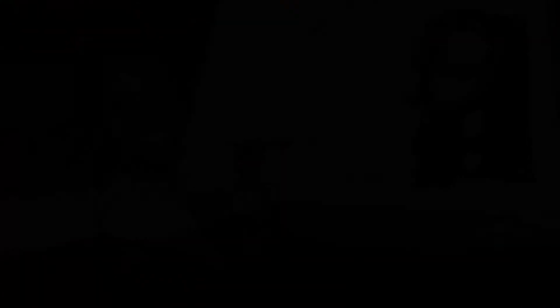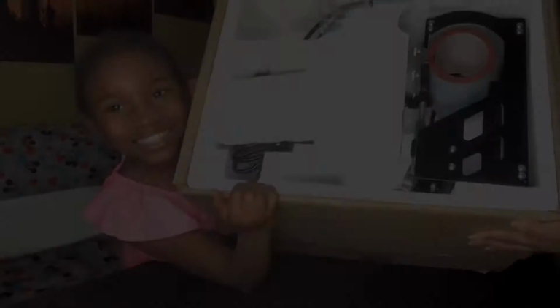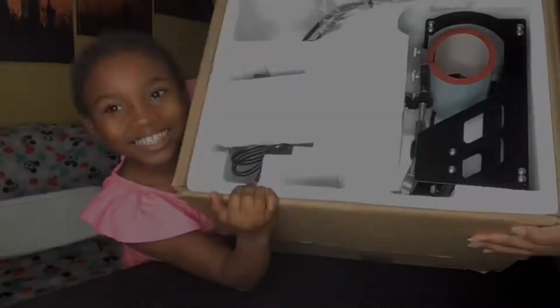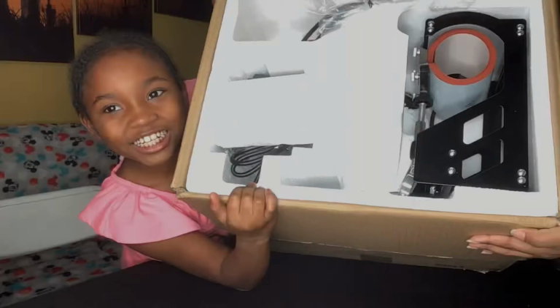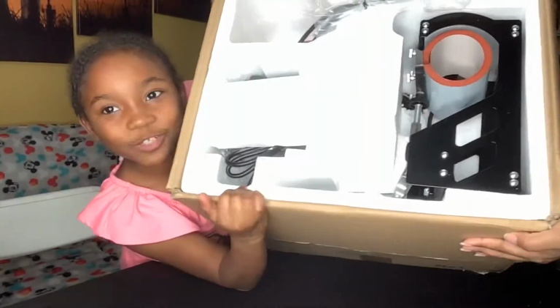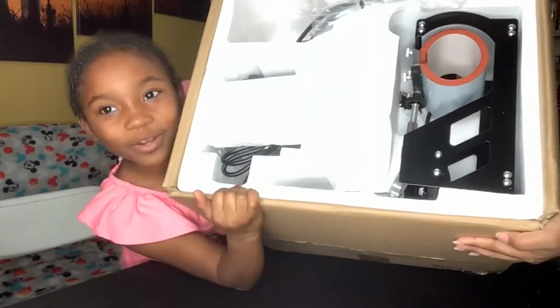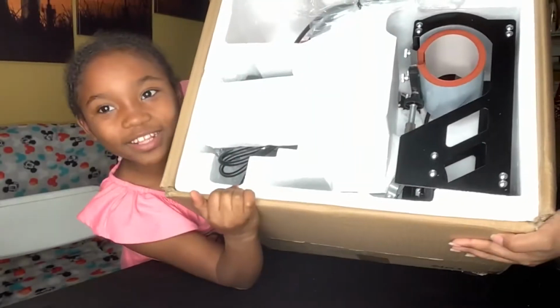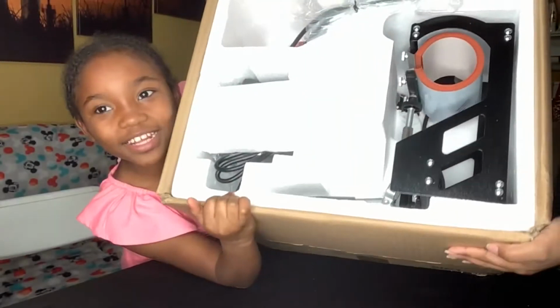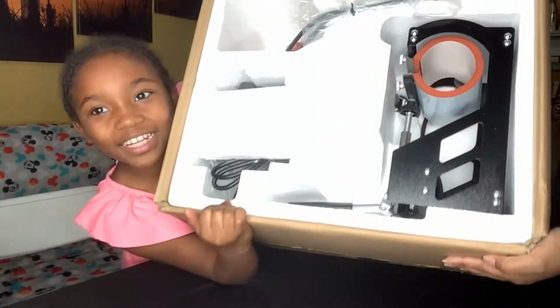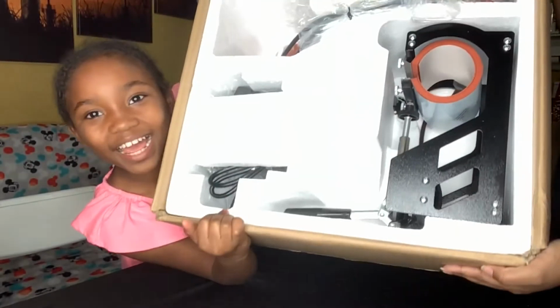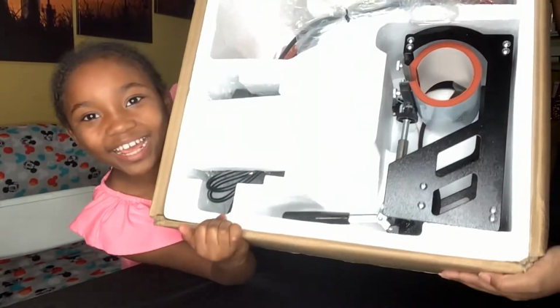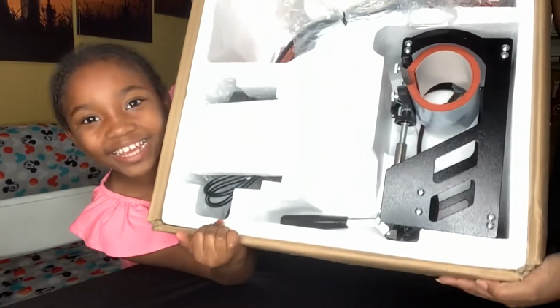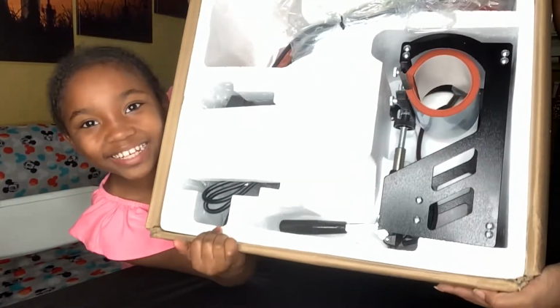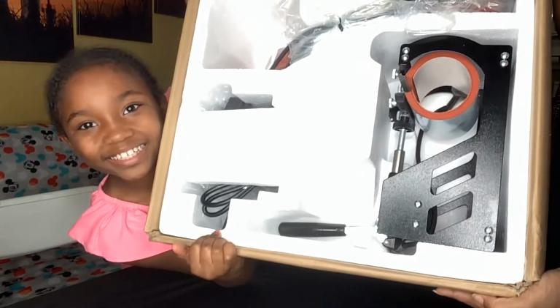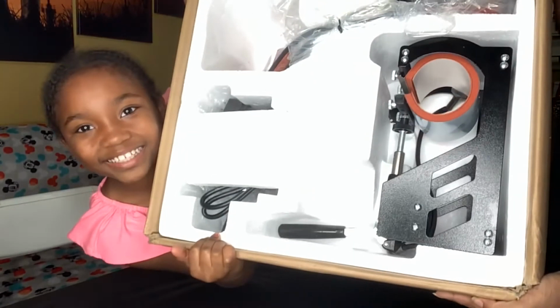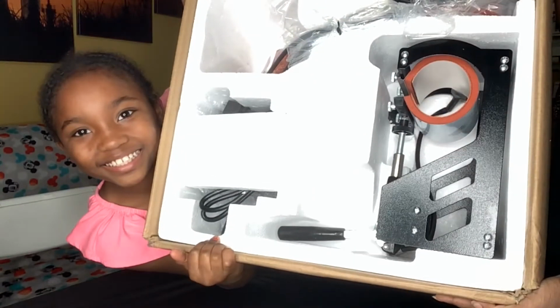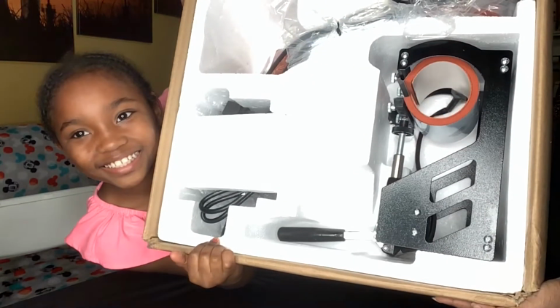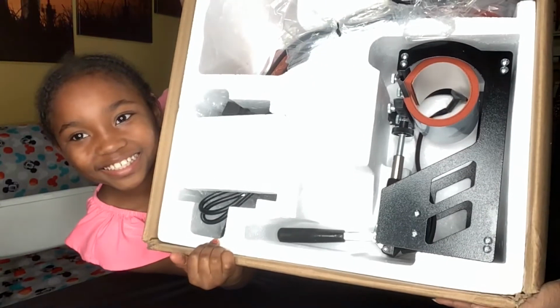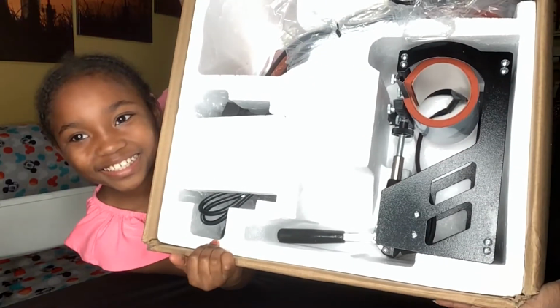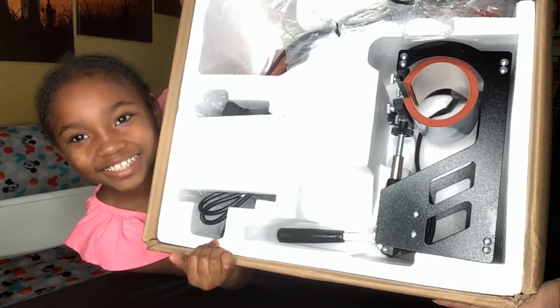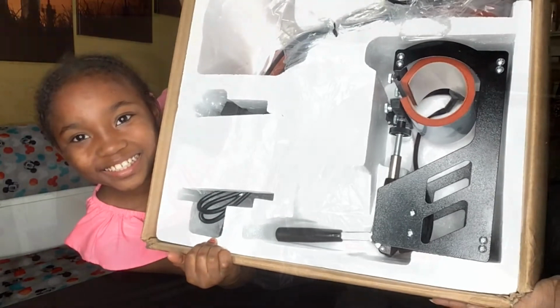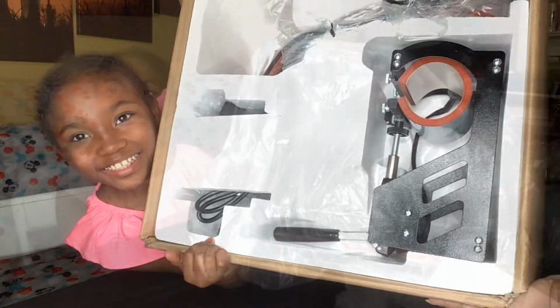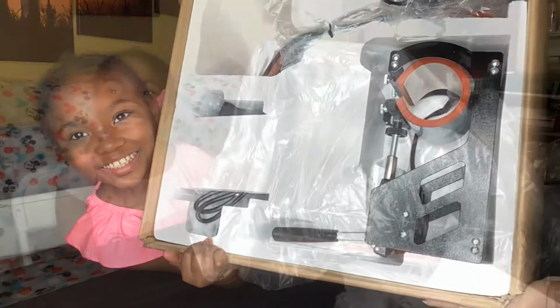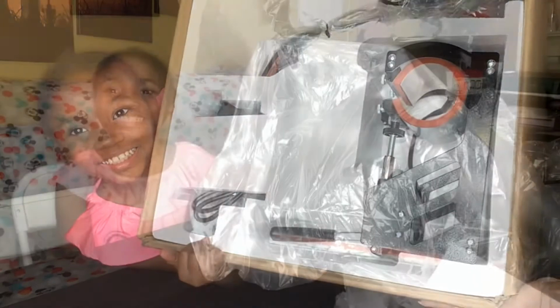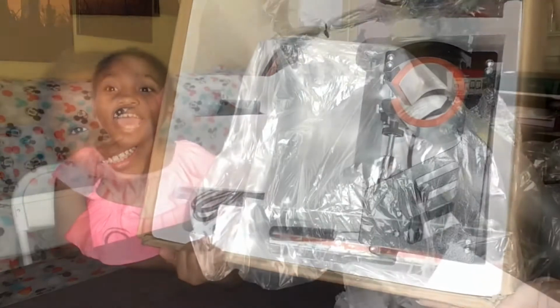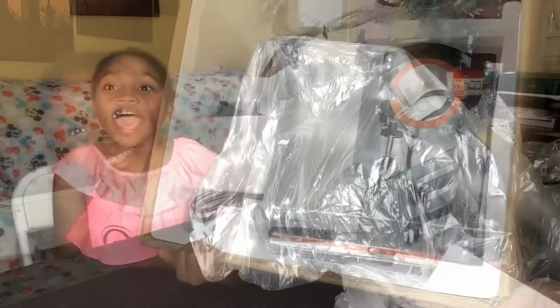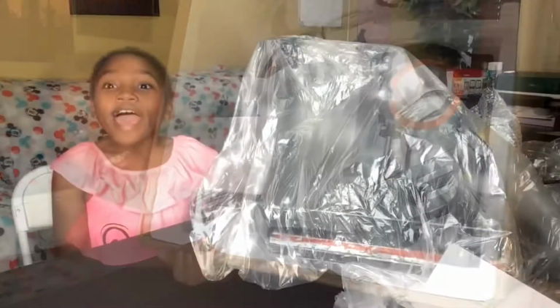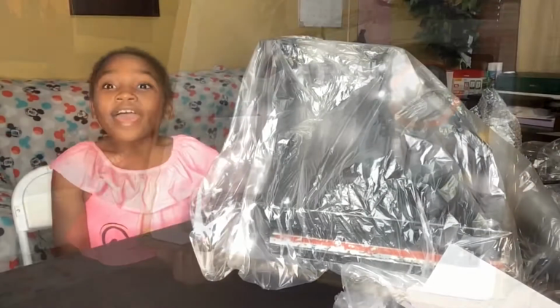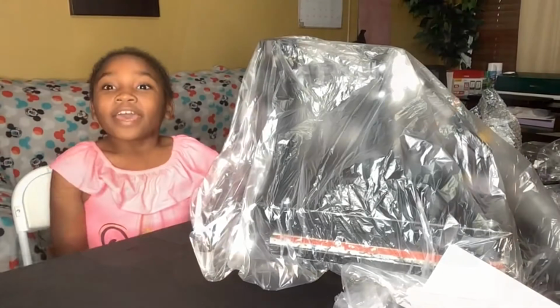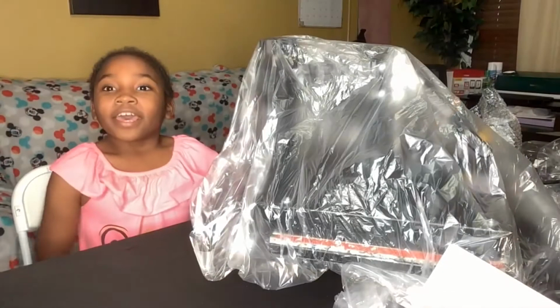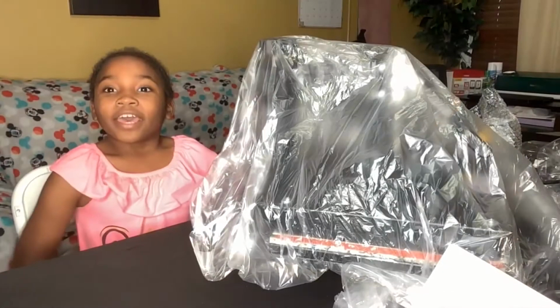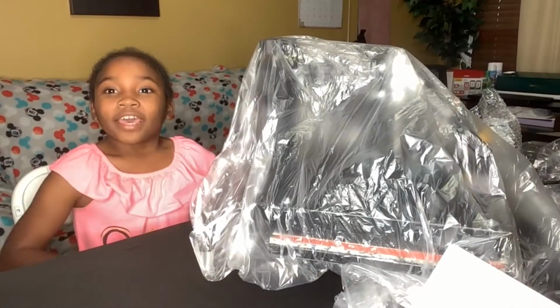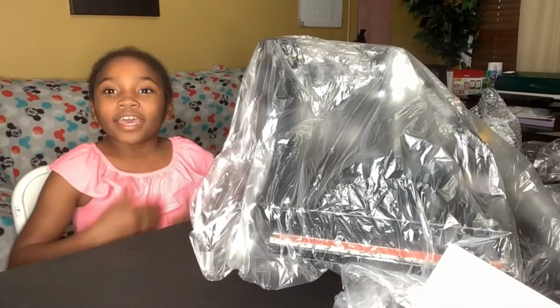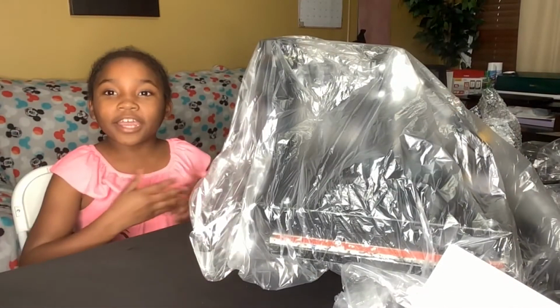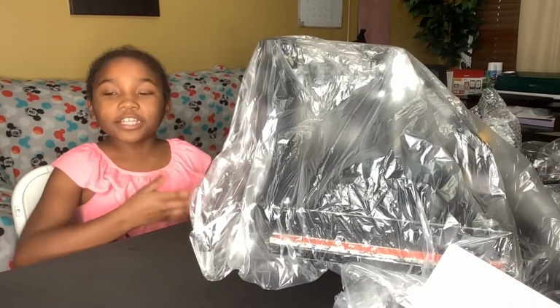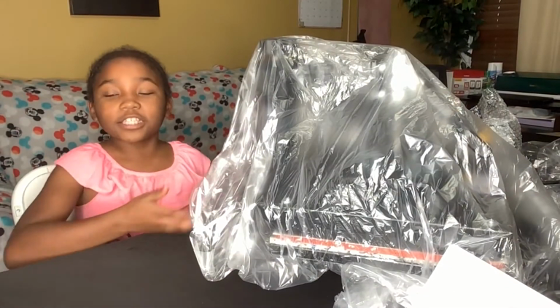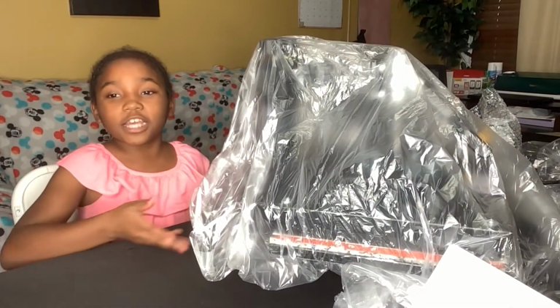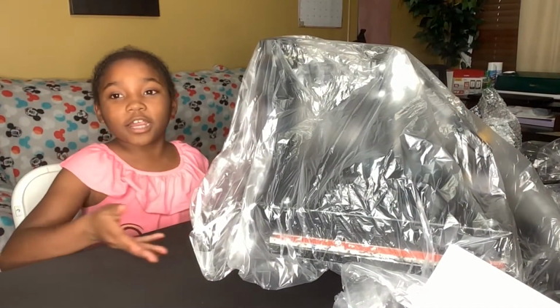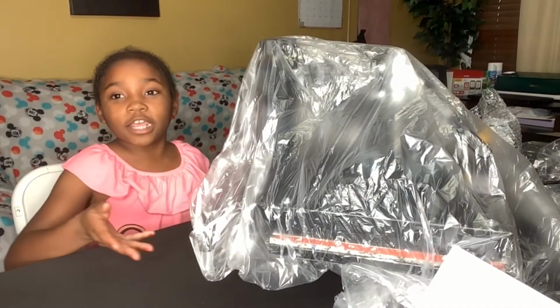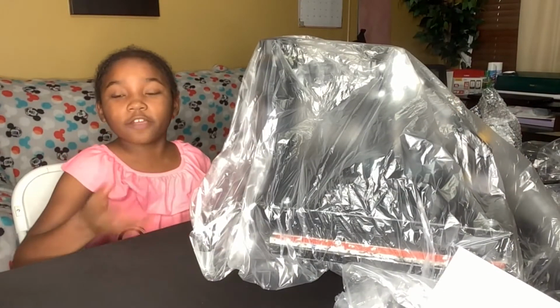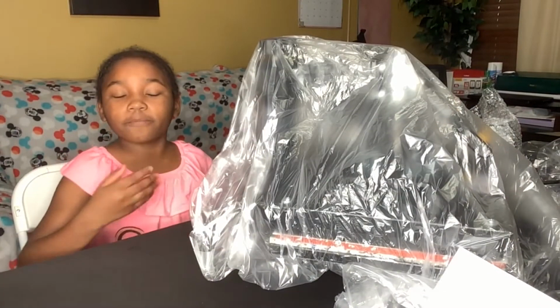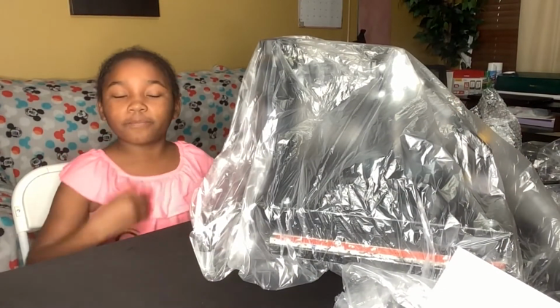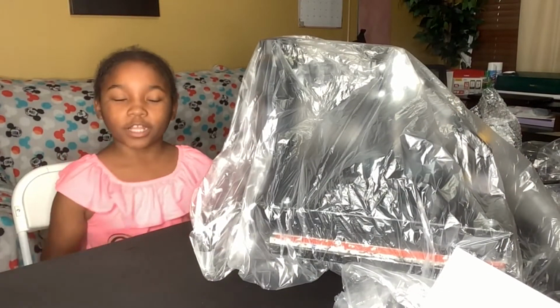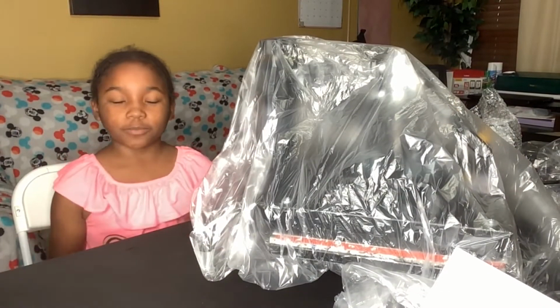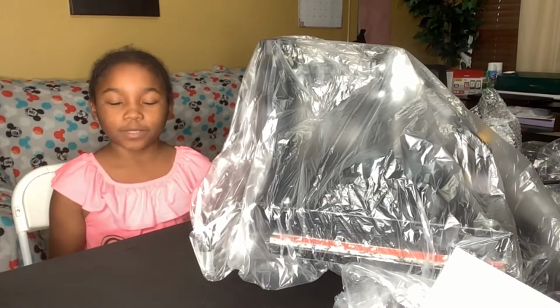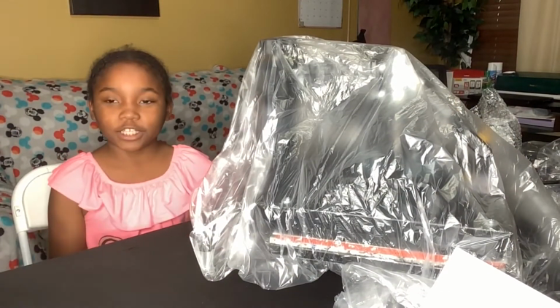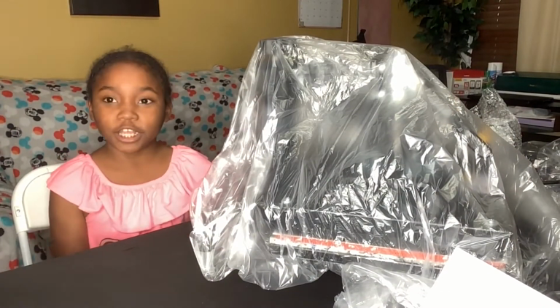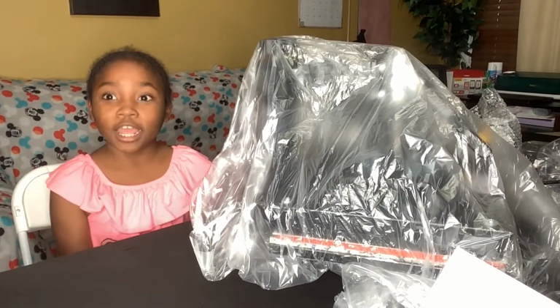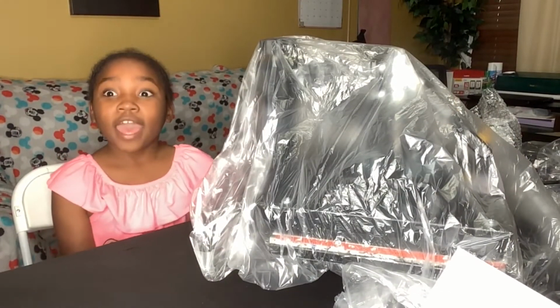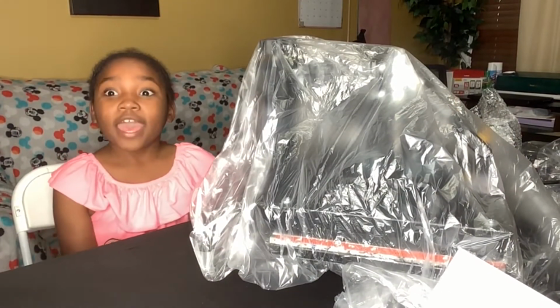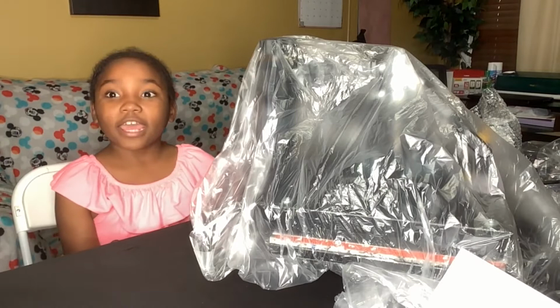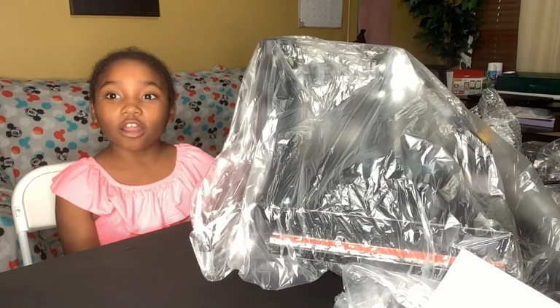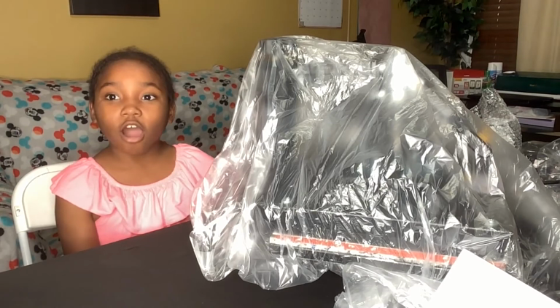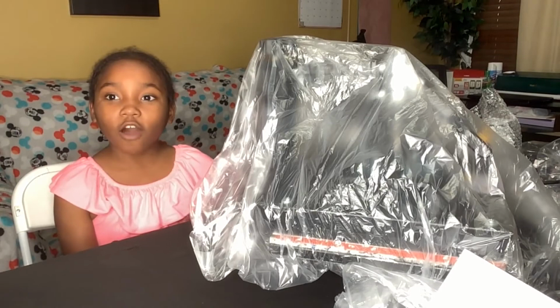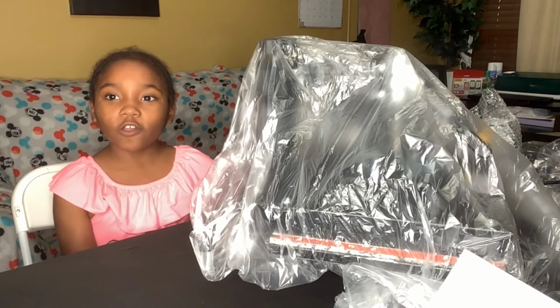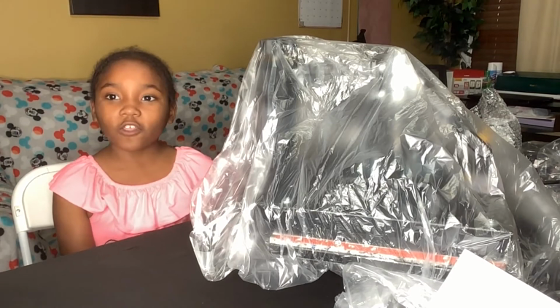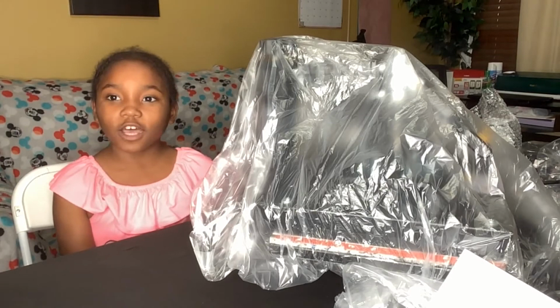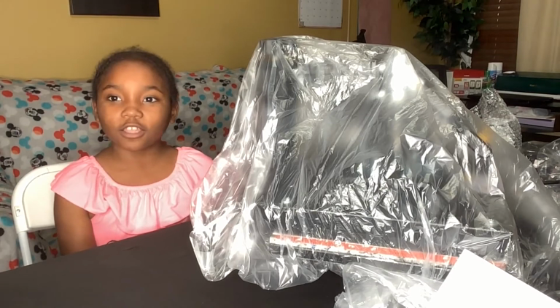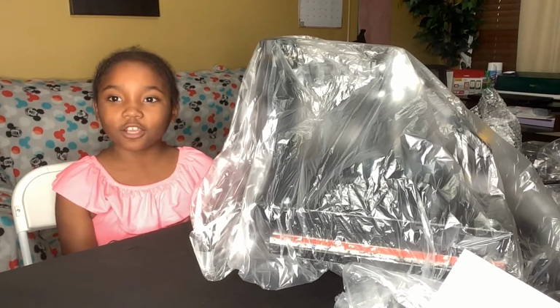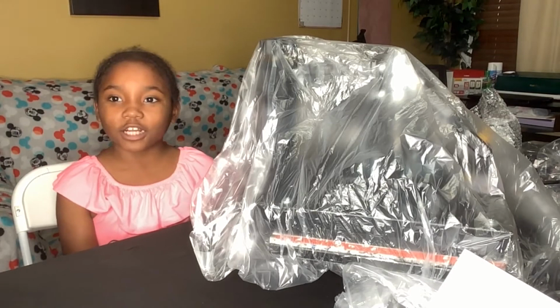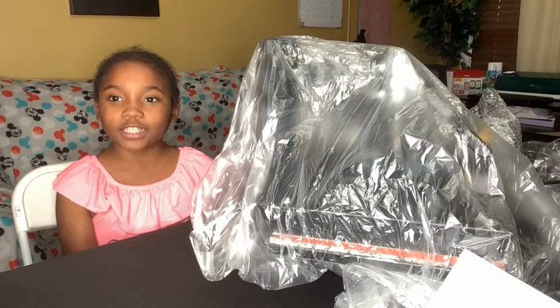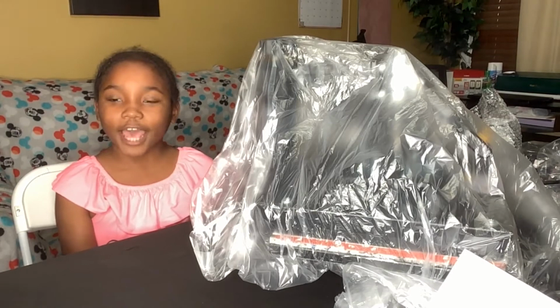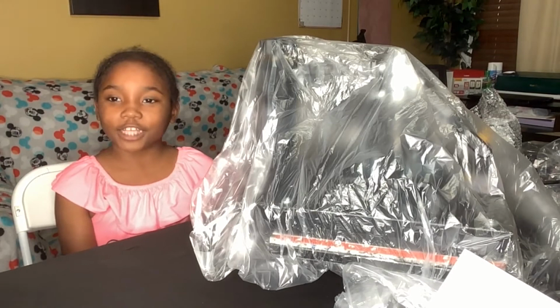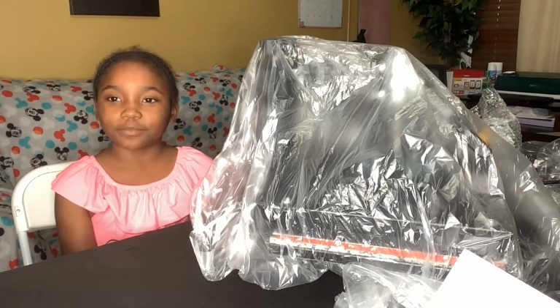This is what it looks like. Here's our heat press machine and all of the other attachments.